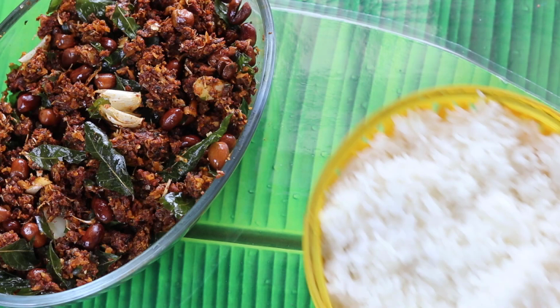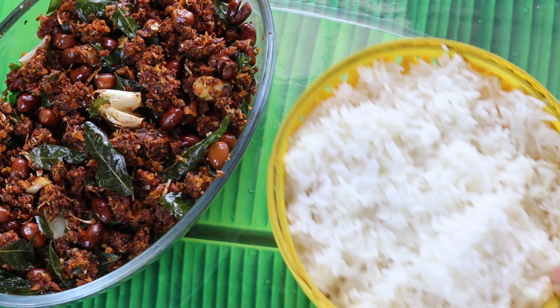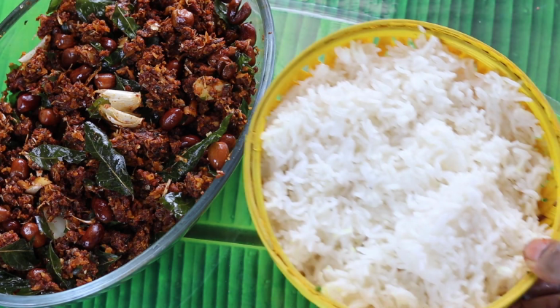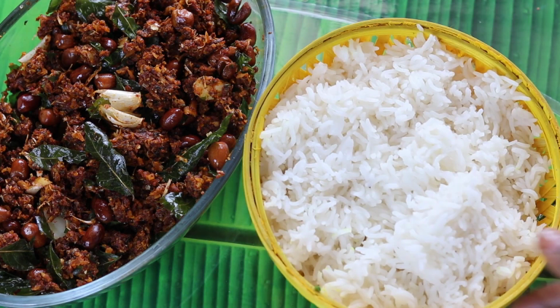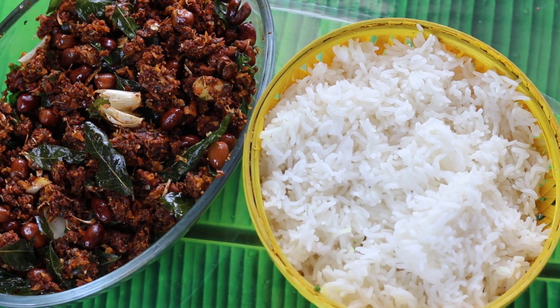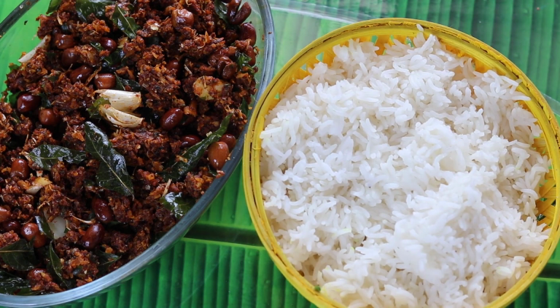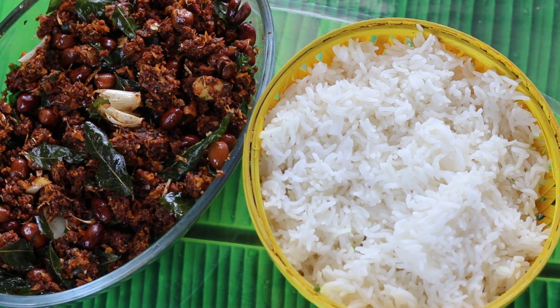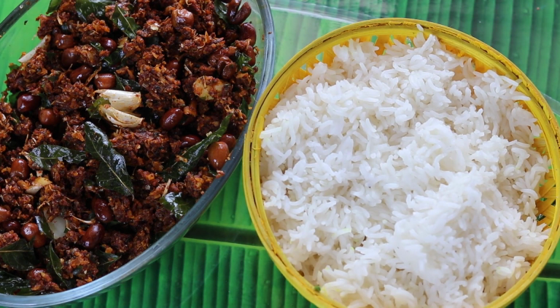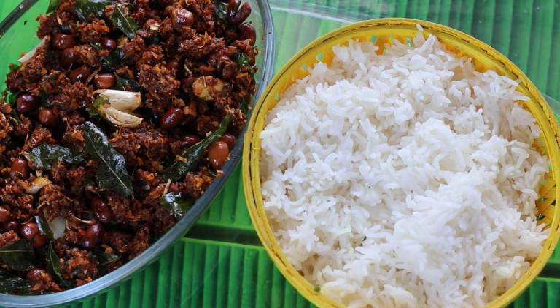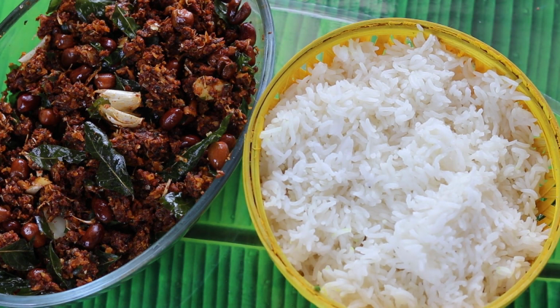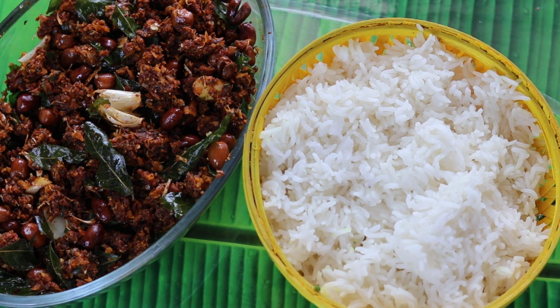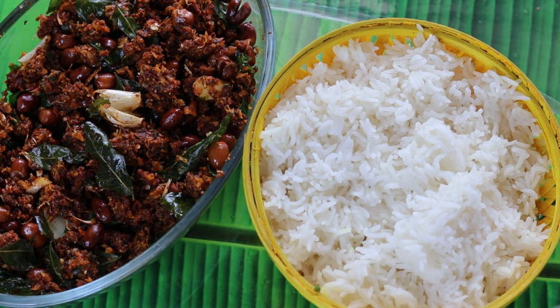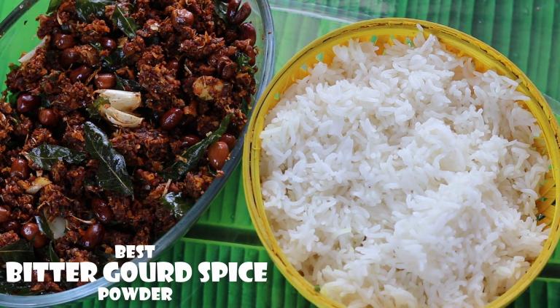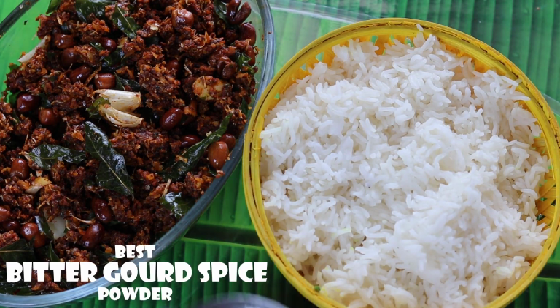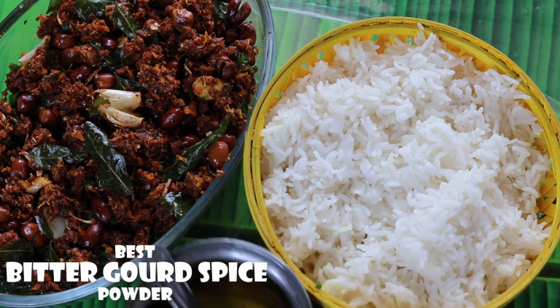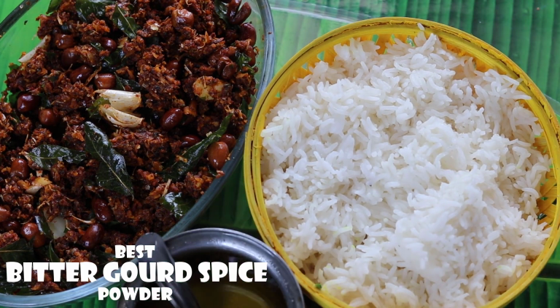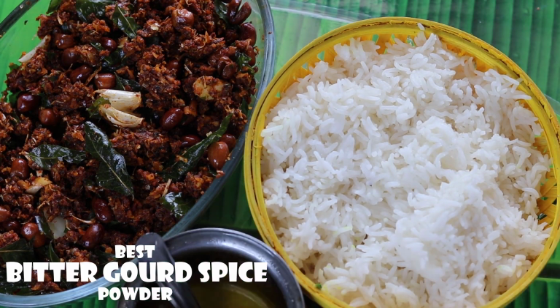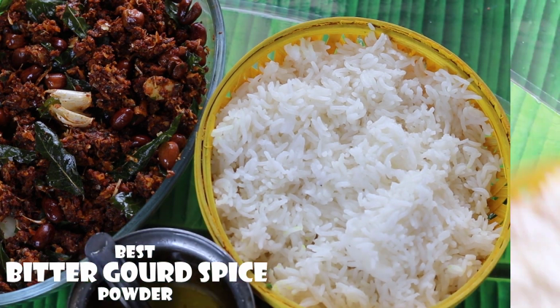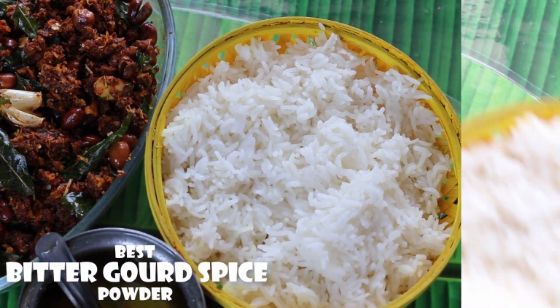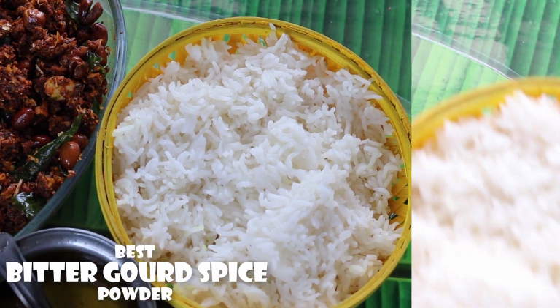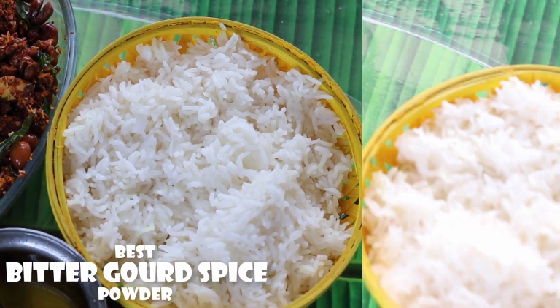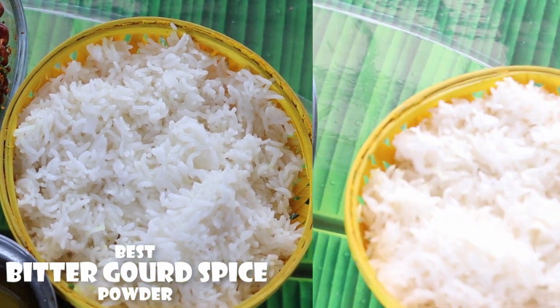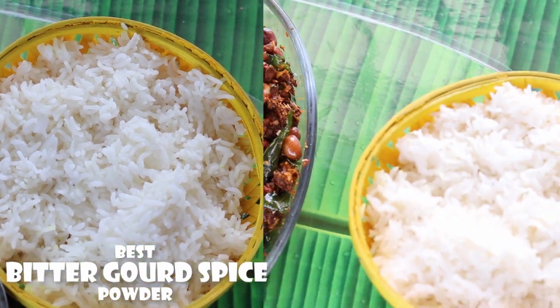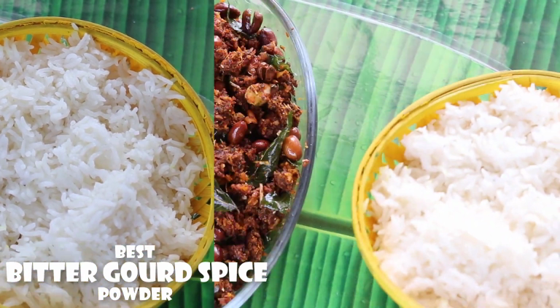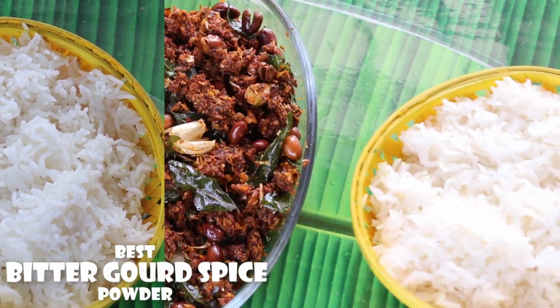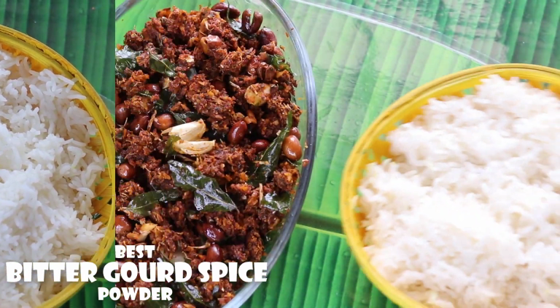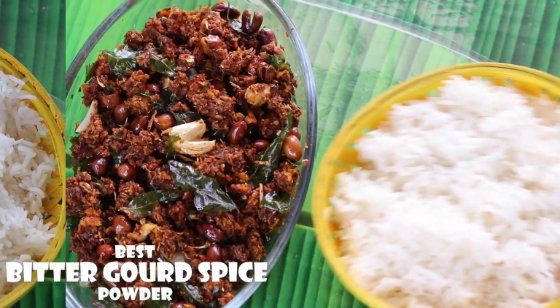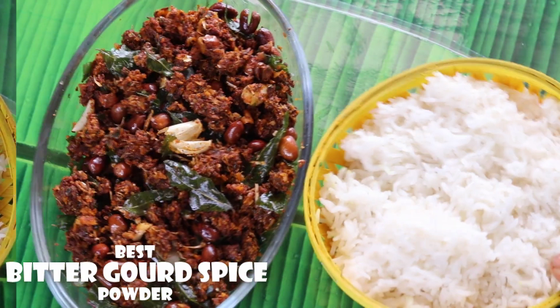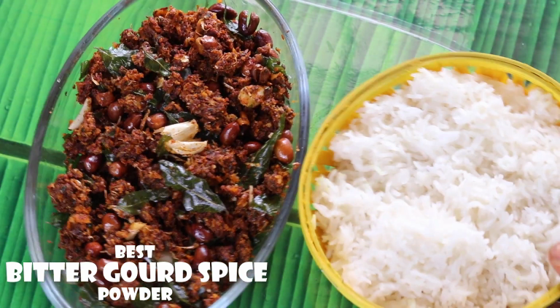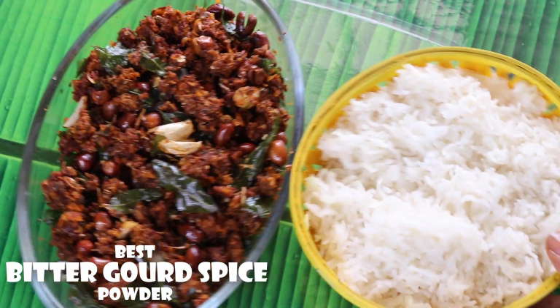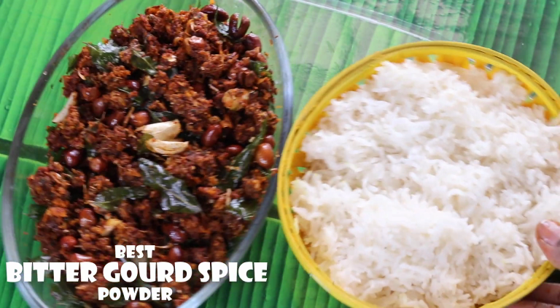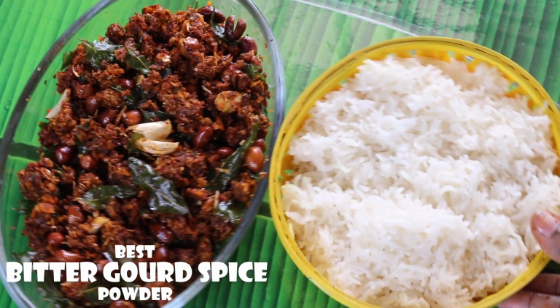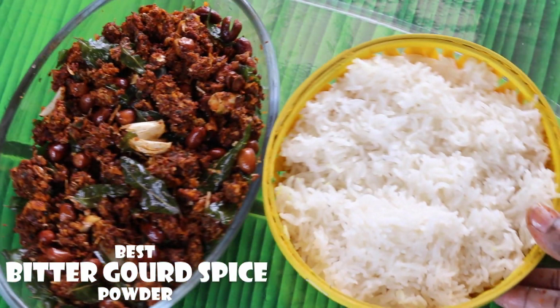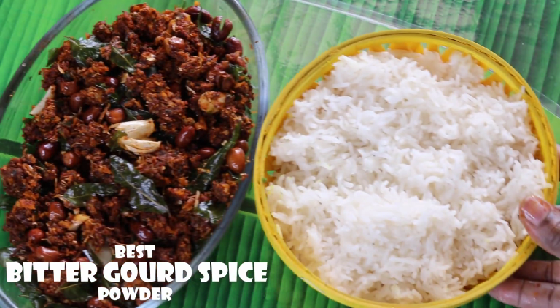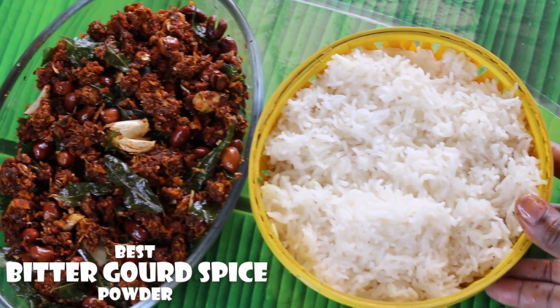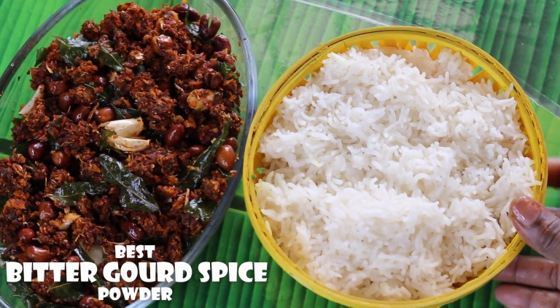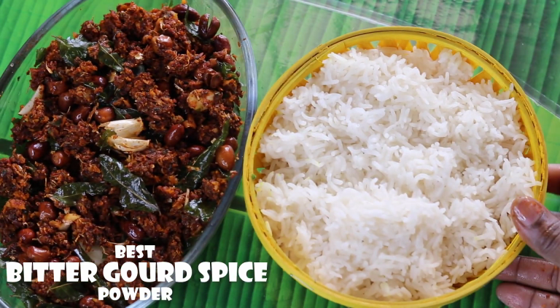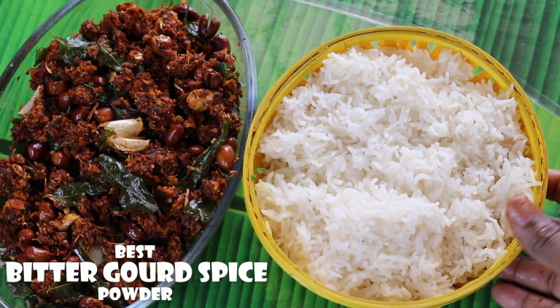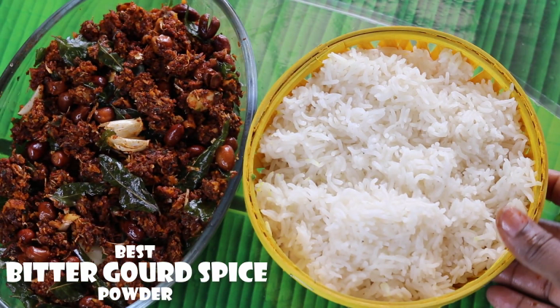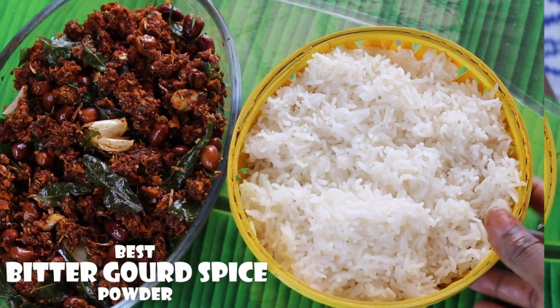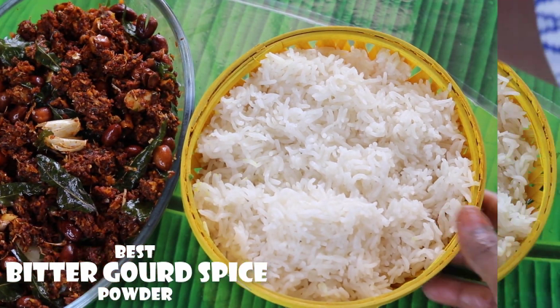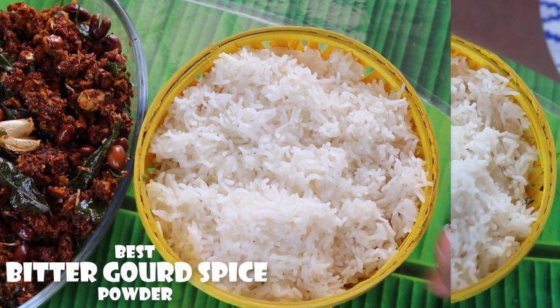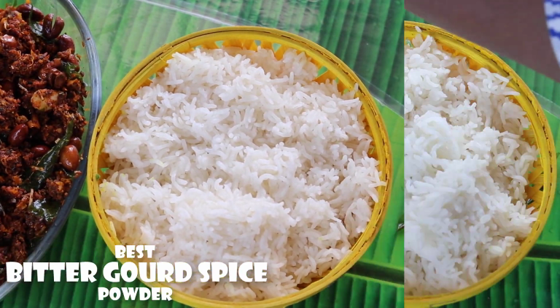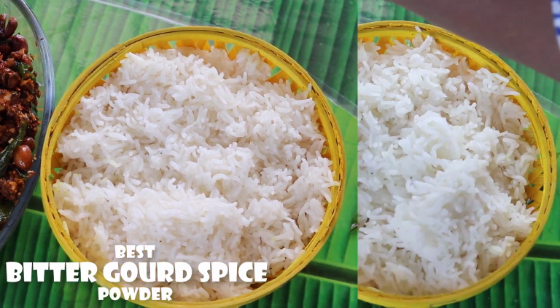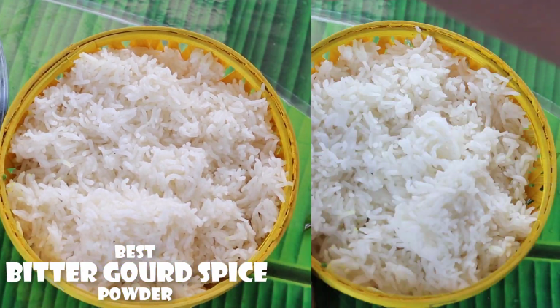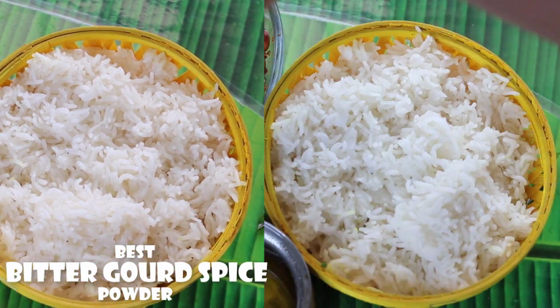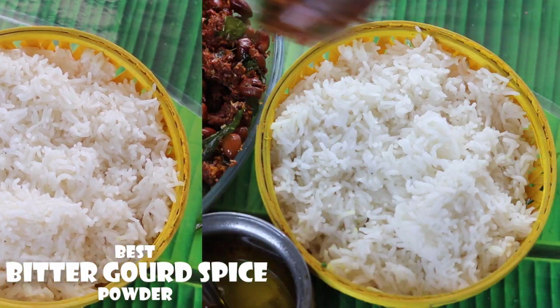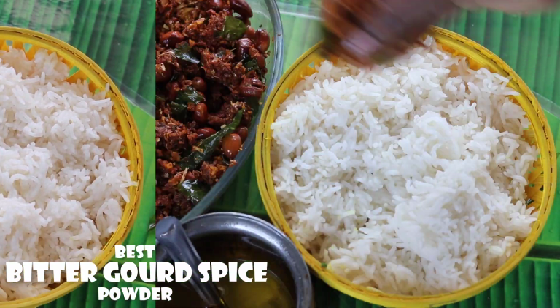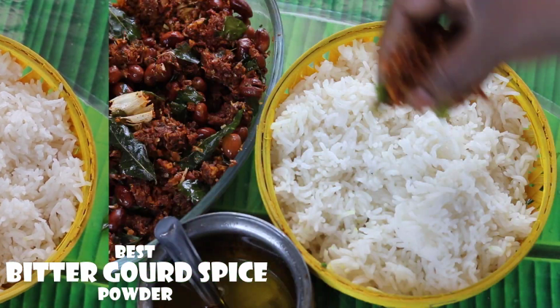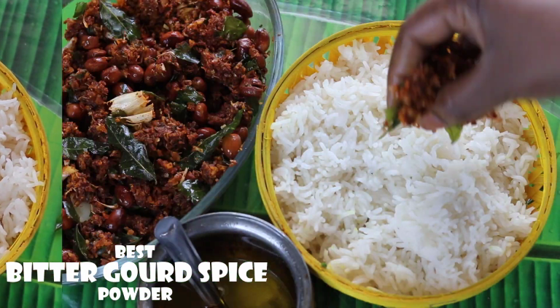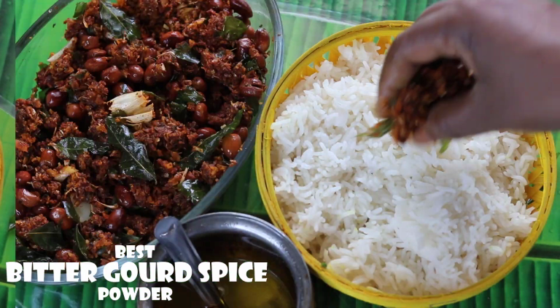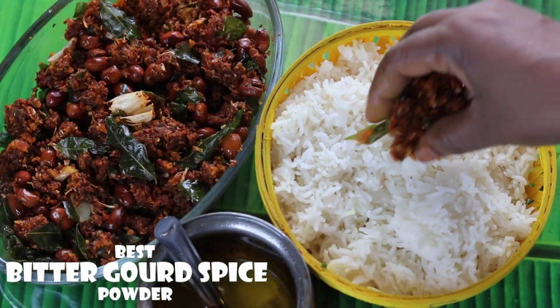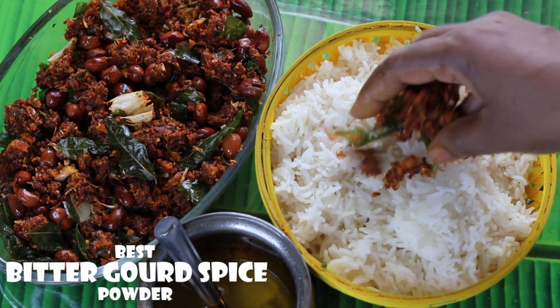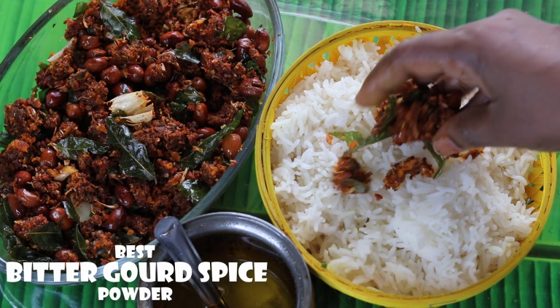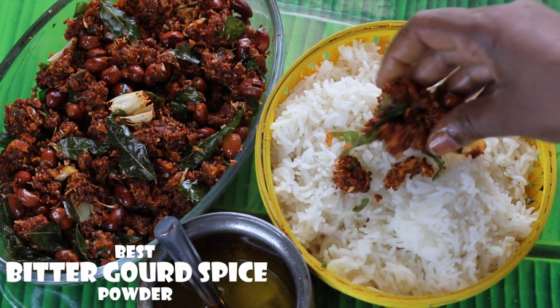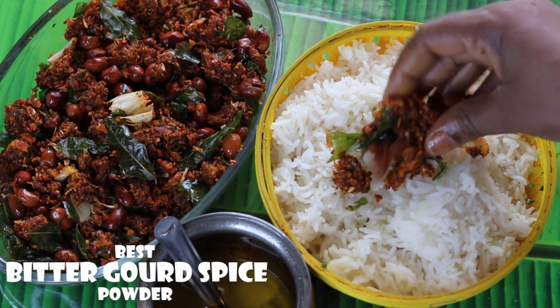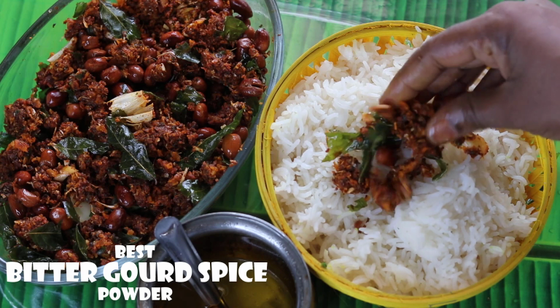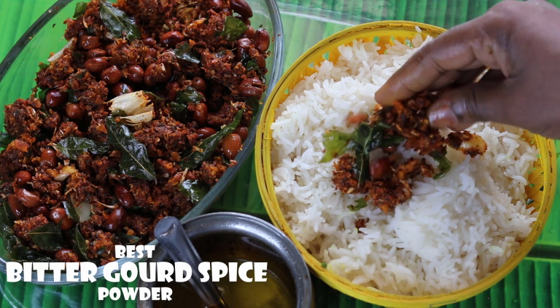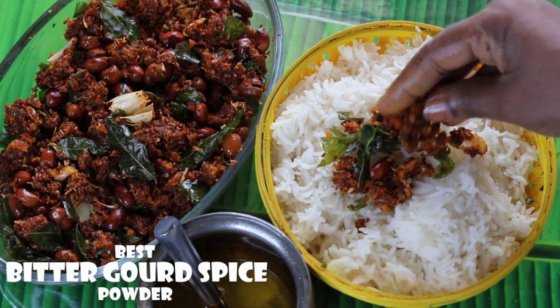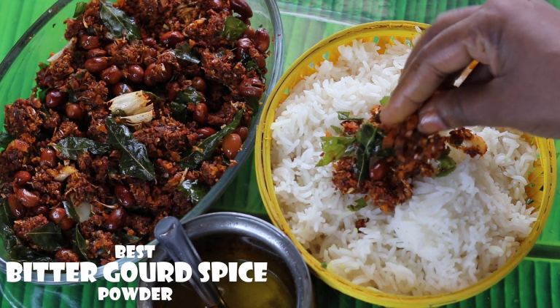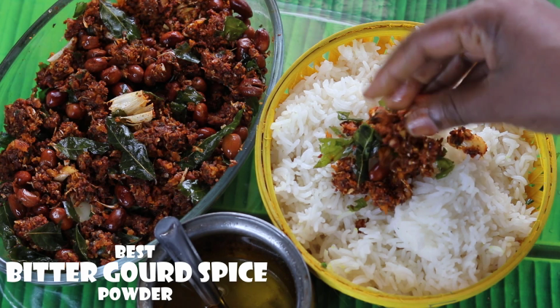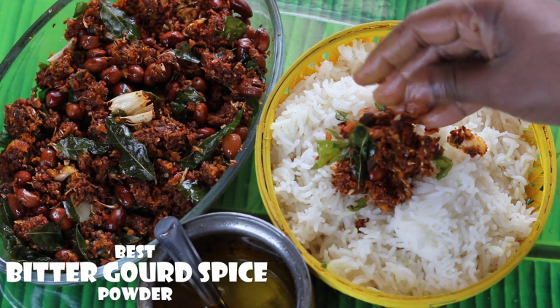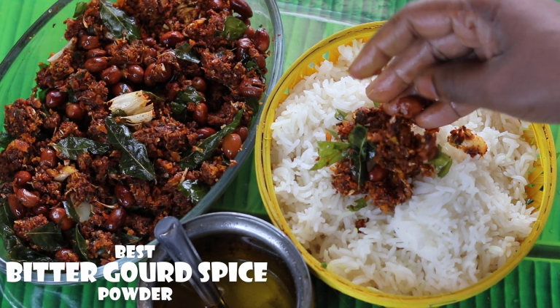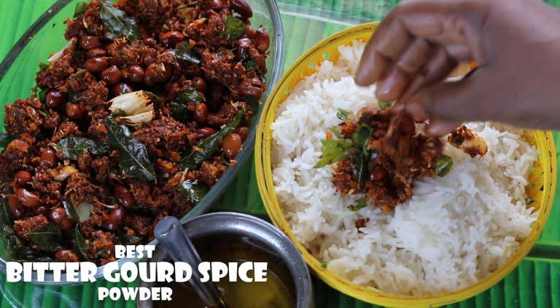Hi, I am Lakshmi. In this video, I am going to show you a special recipe. It's the KAKARKAI Kaarum.